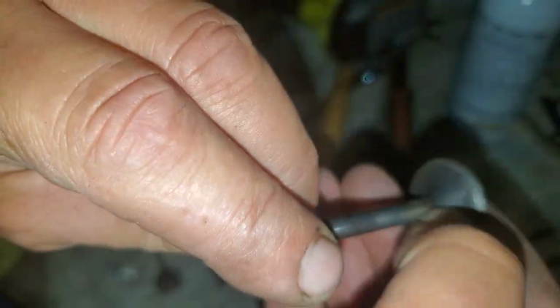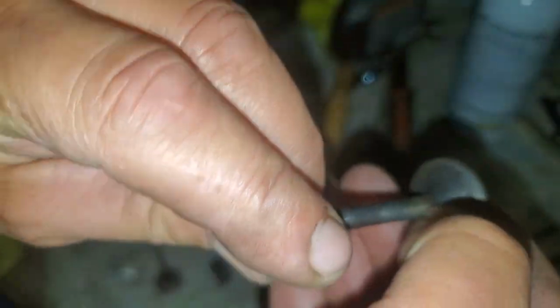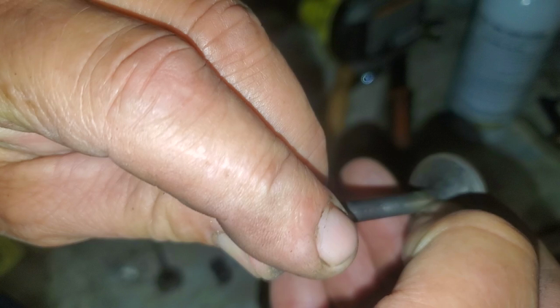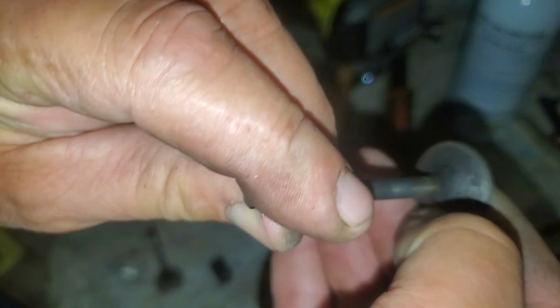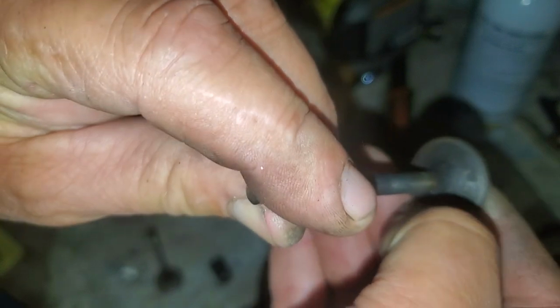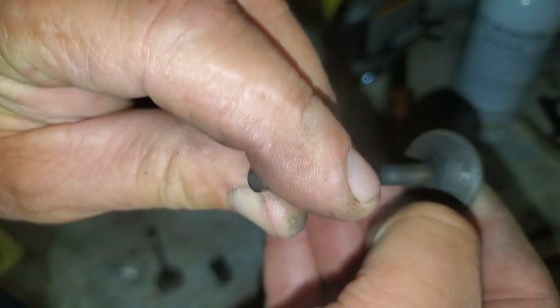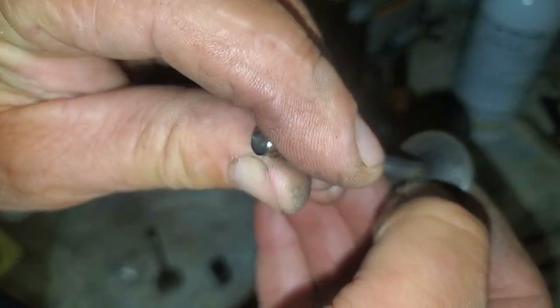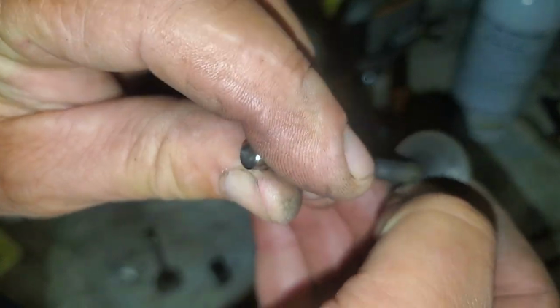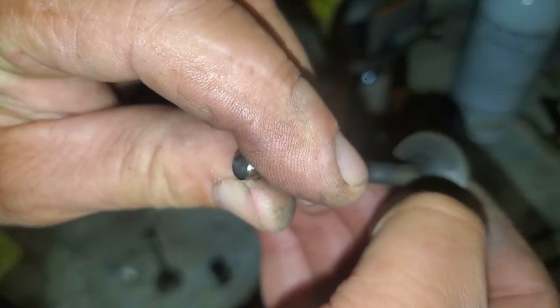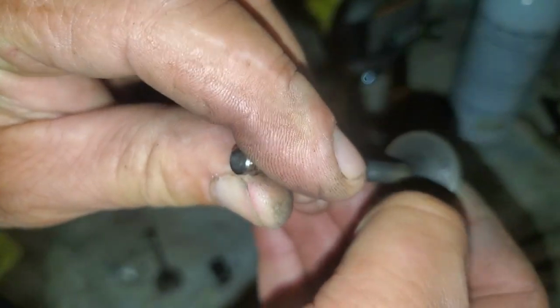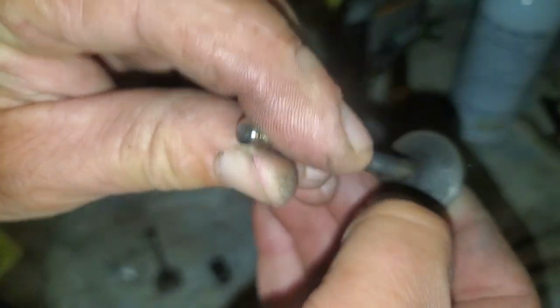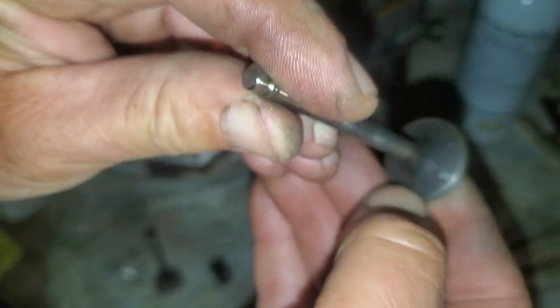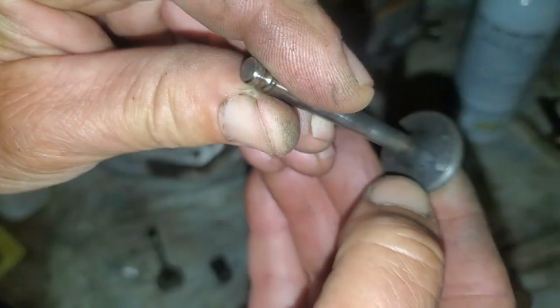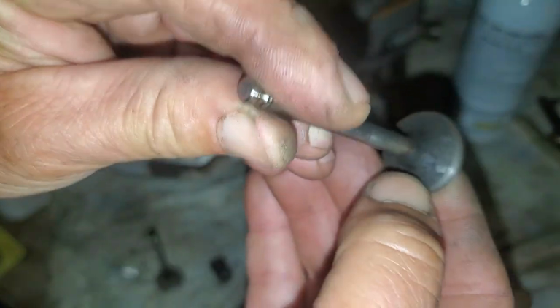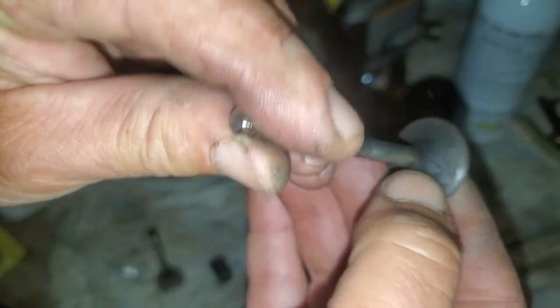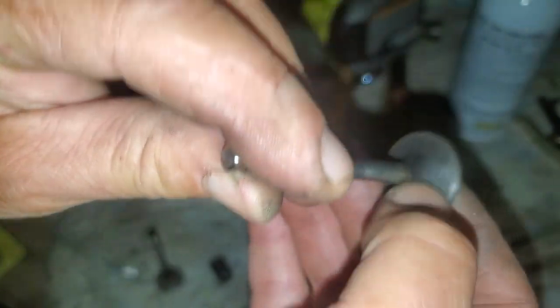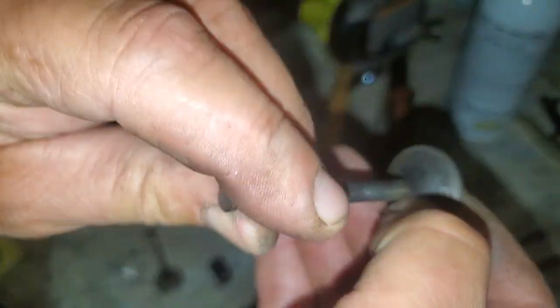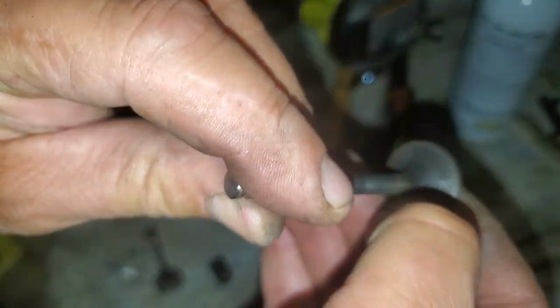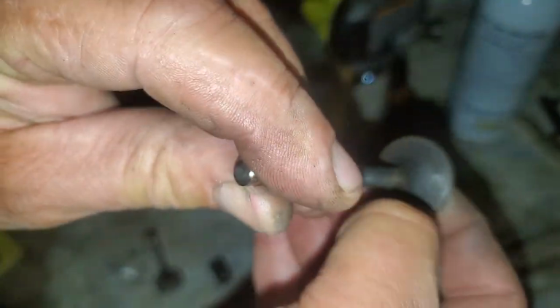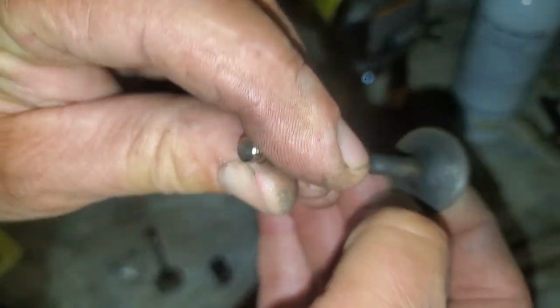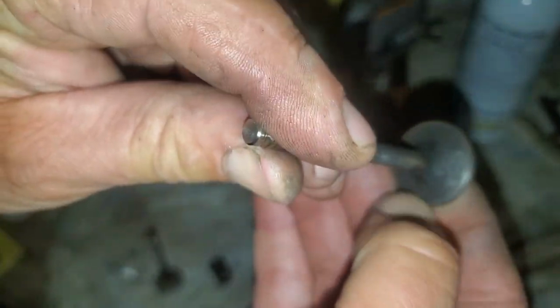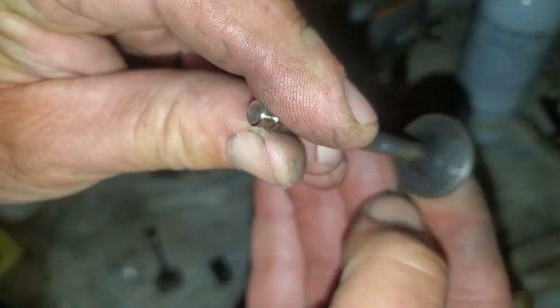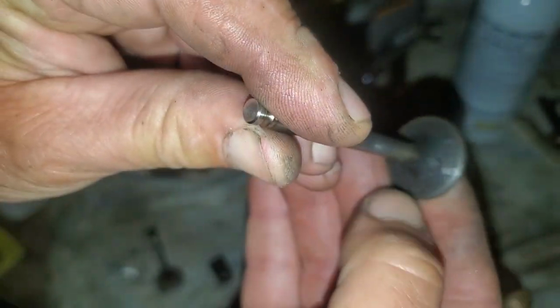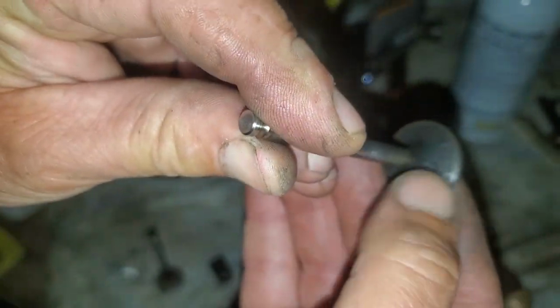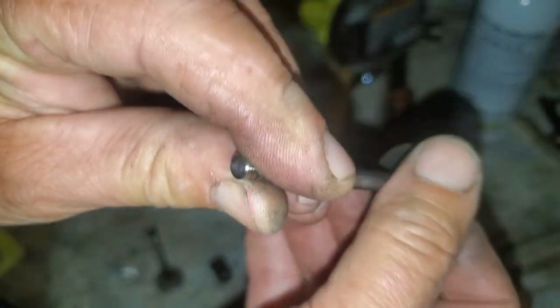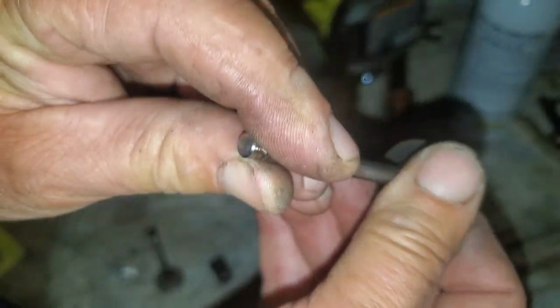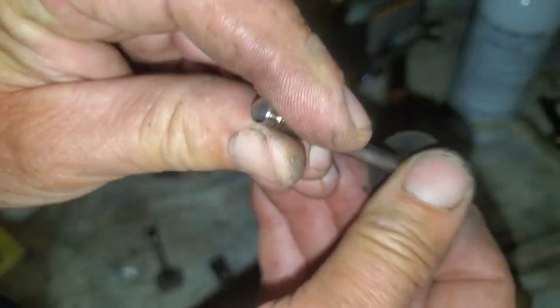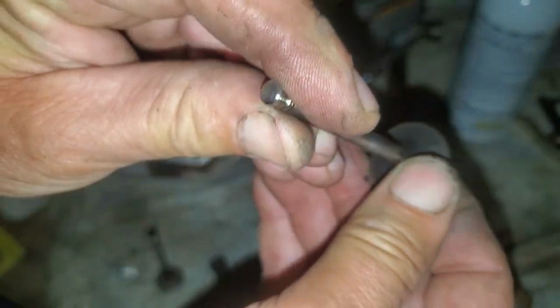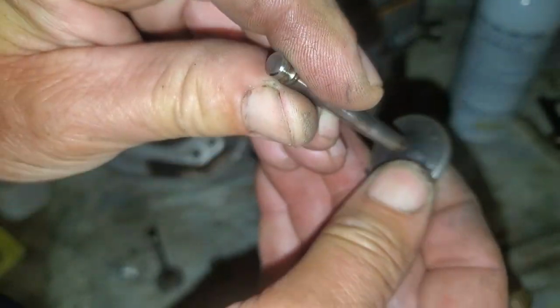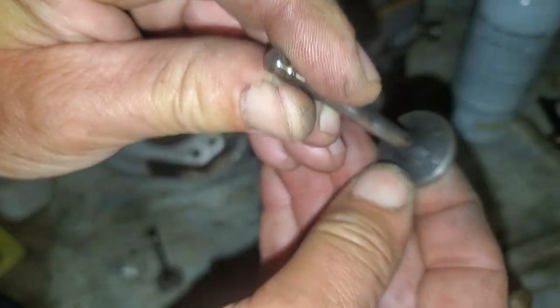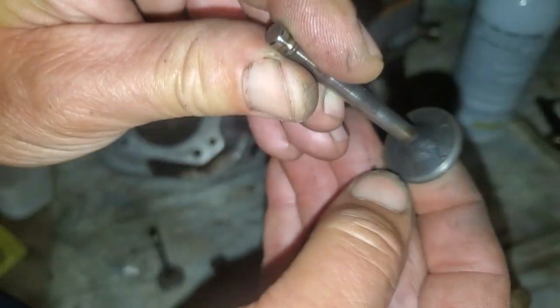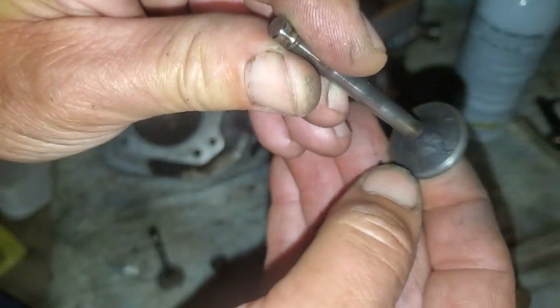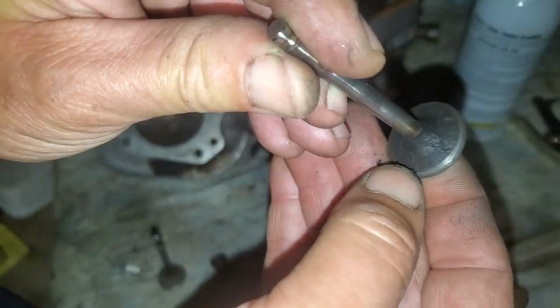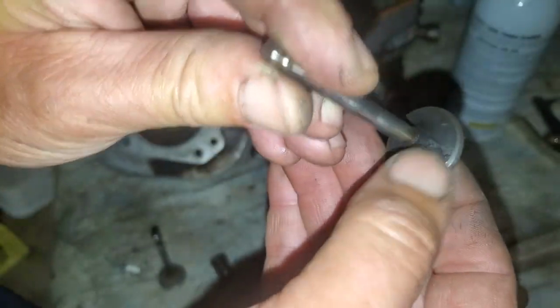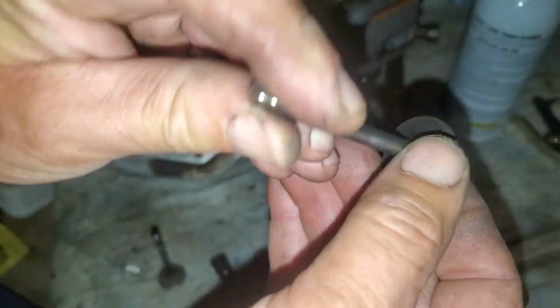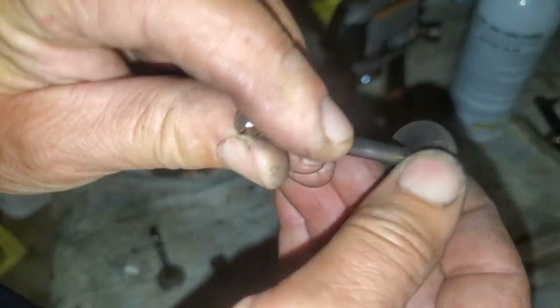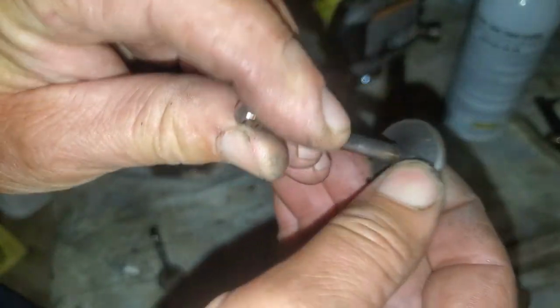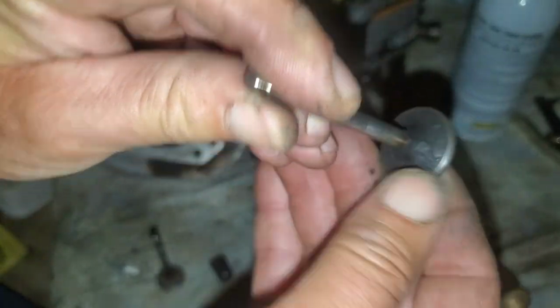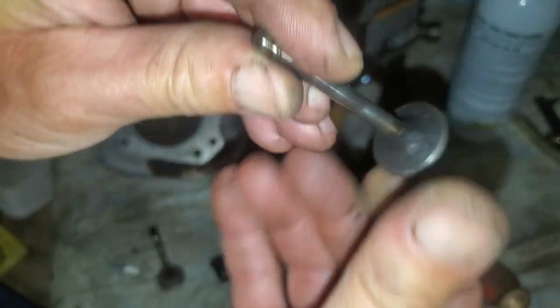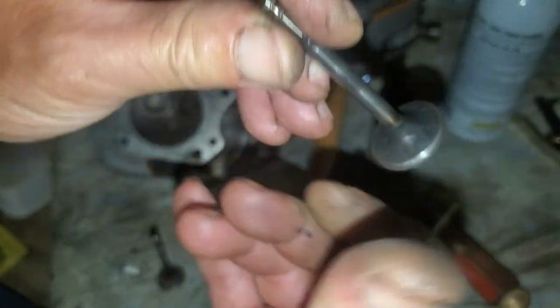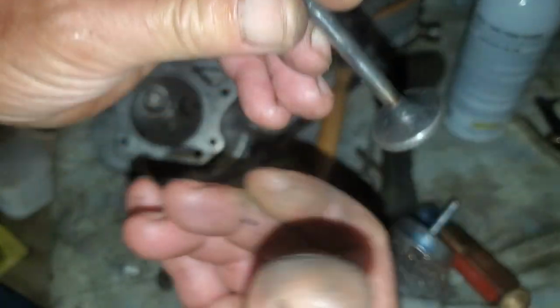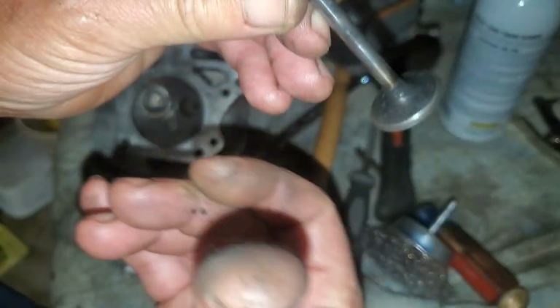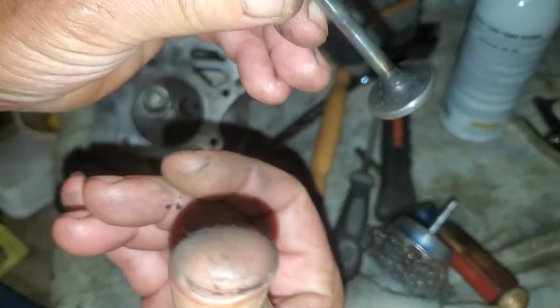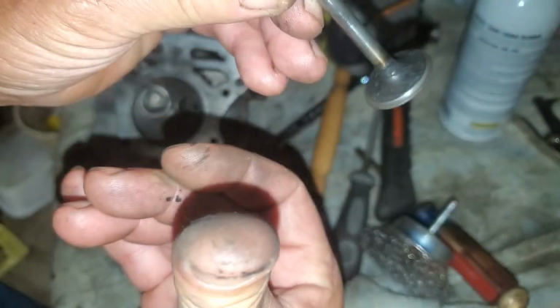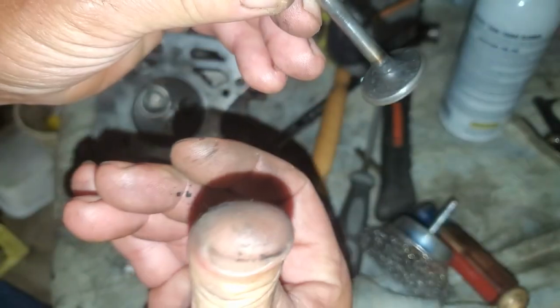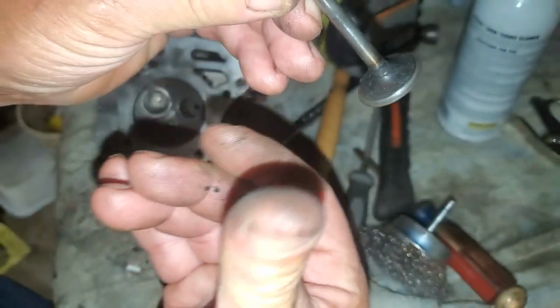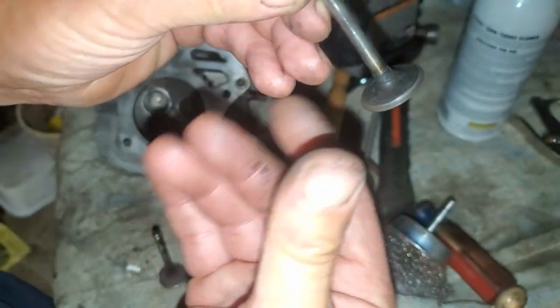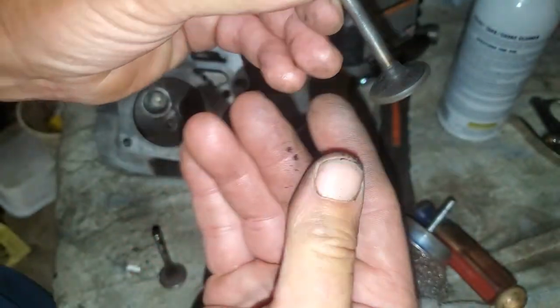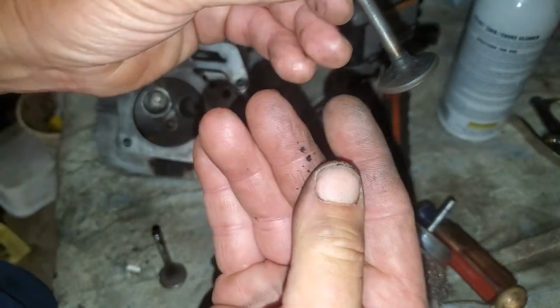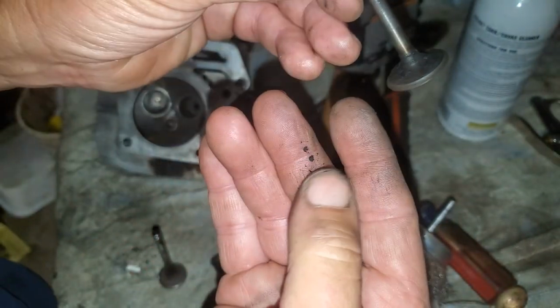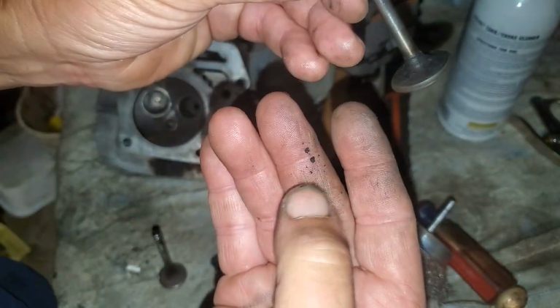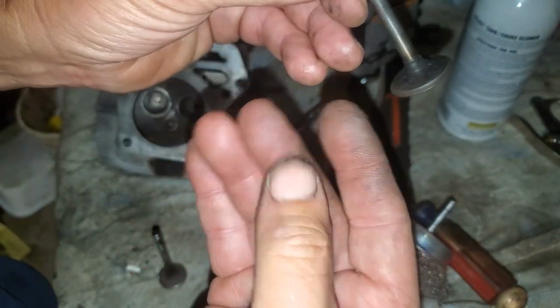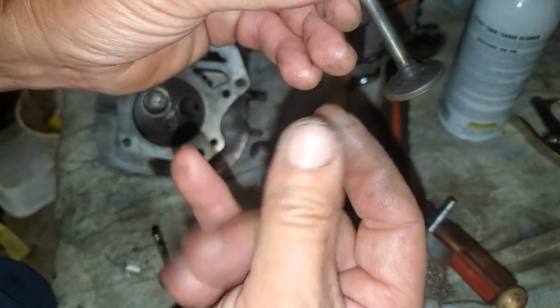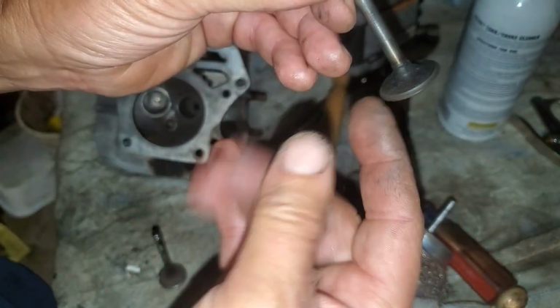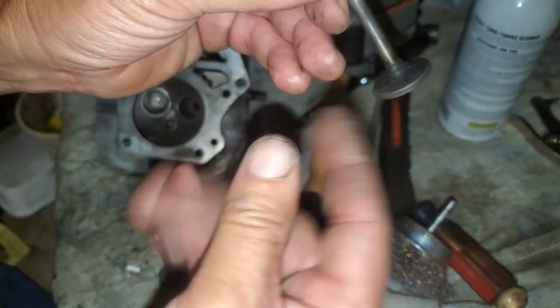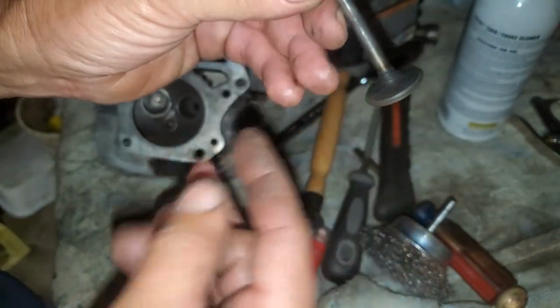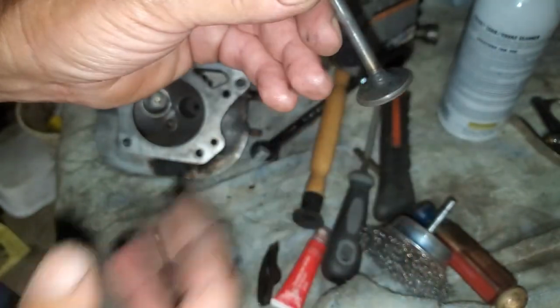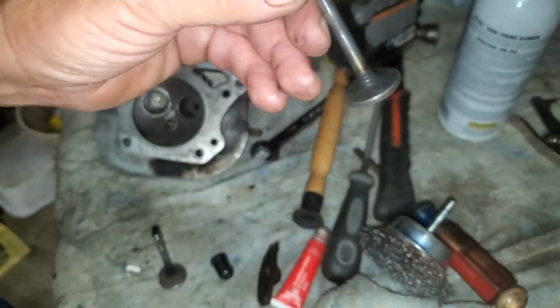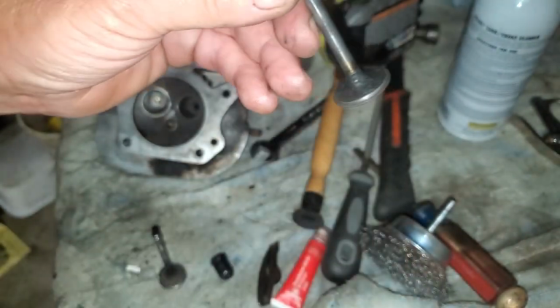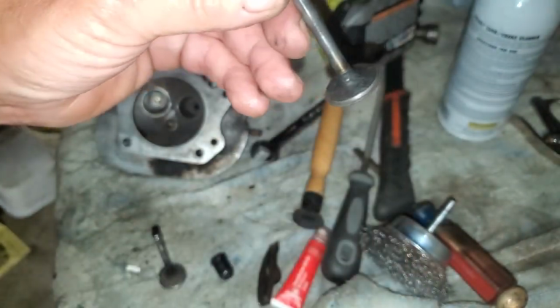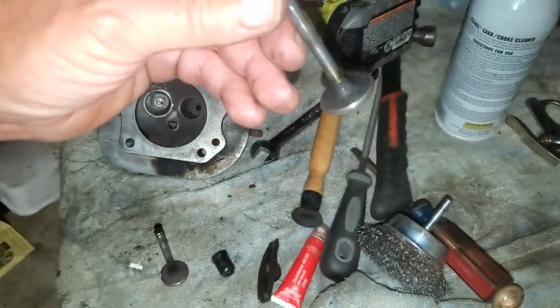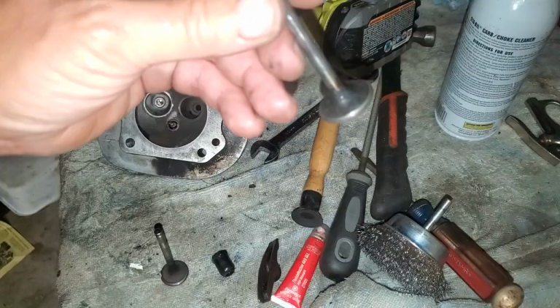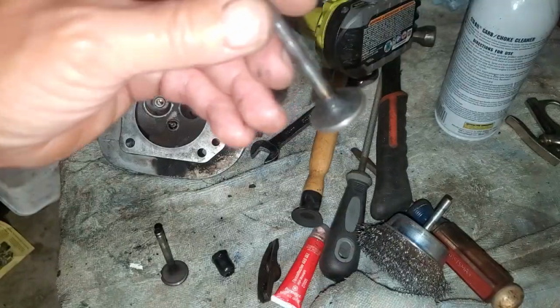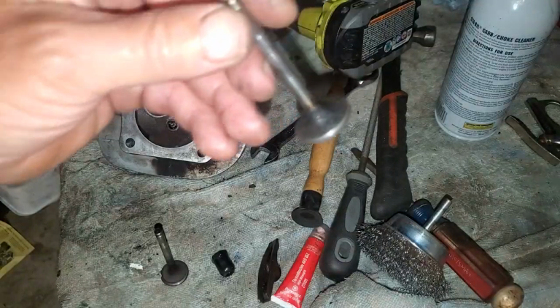There's some really hard stuff on there — that's the intake valve. Weird.